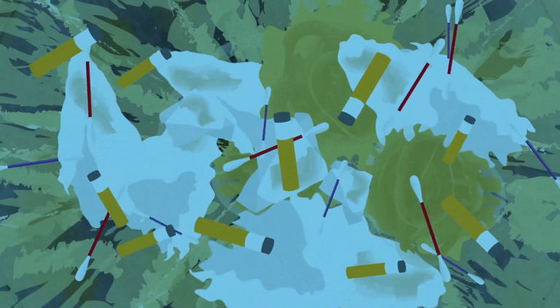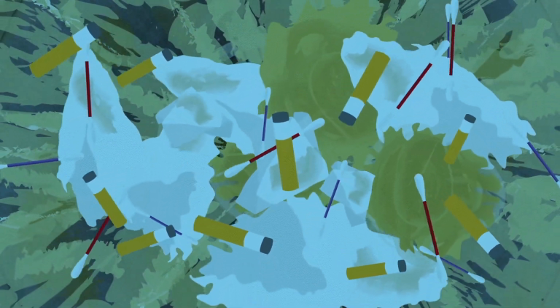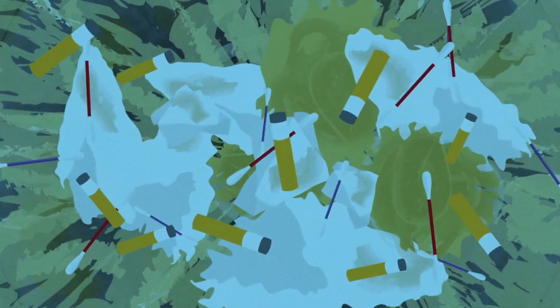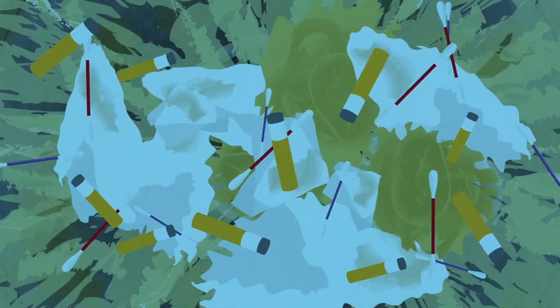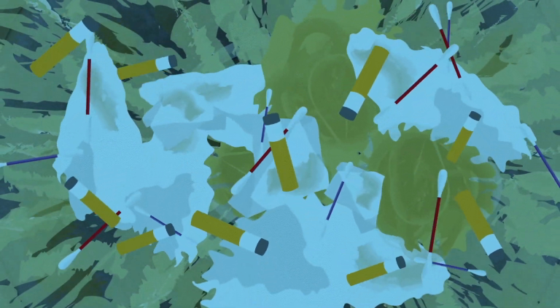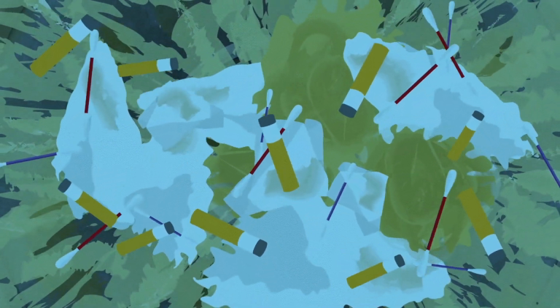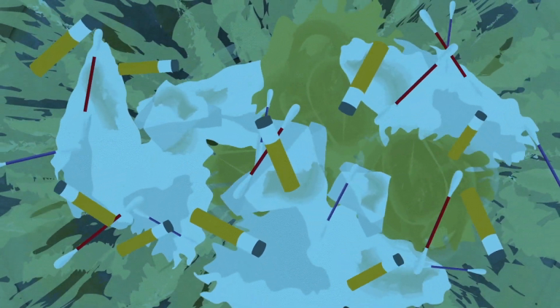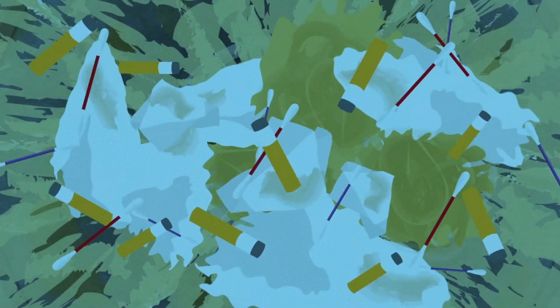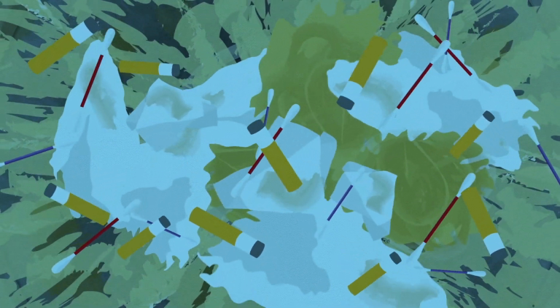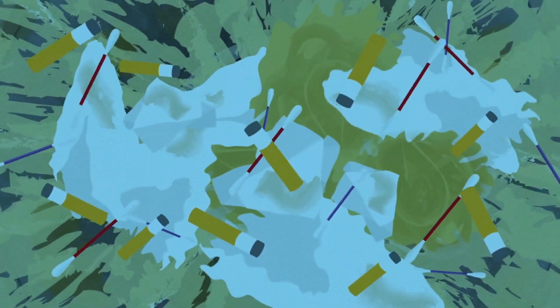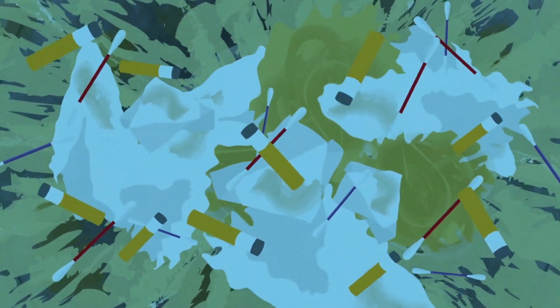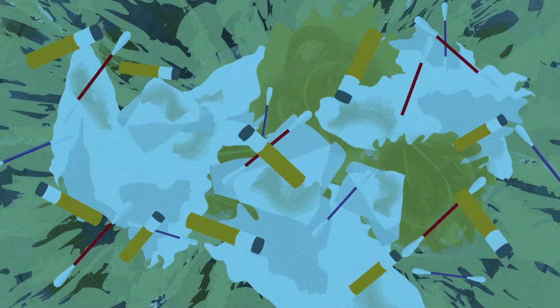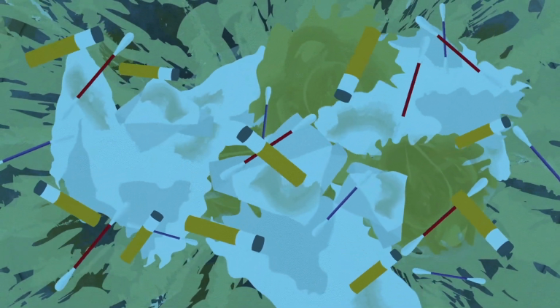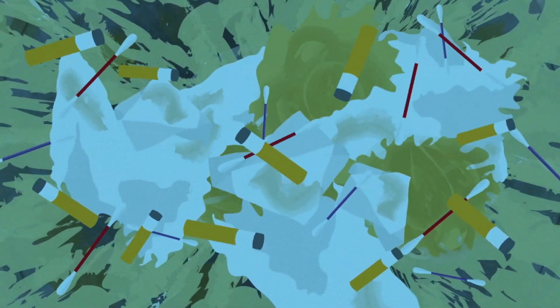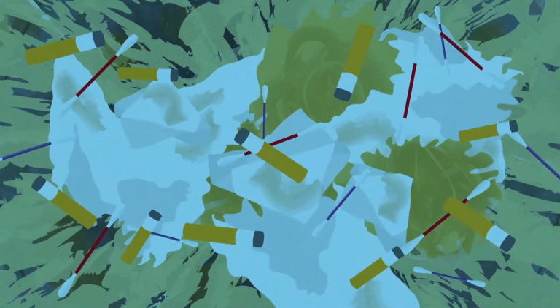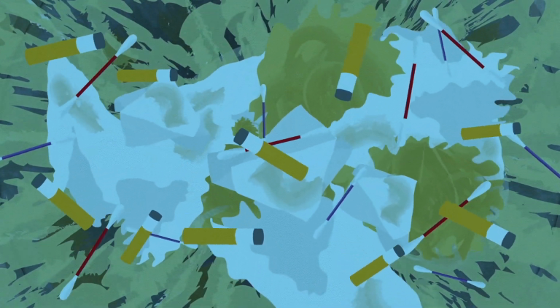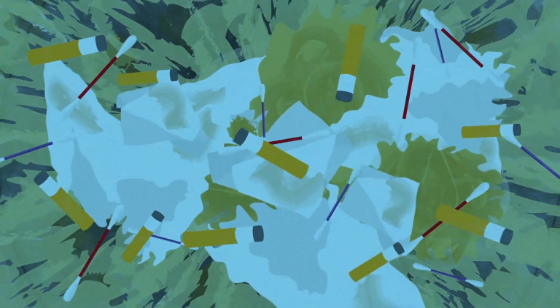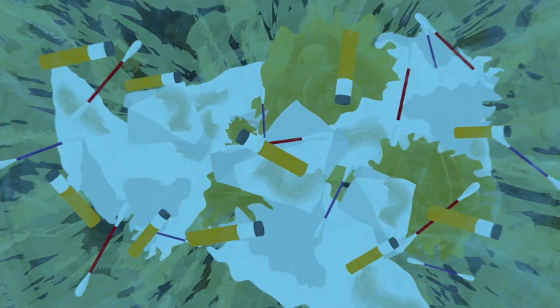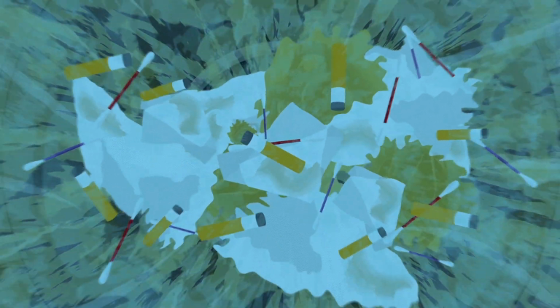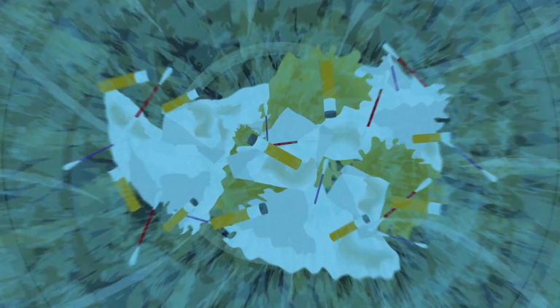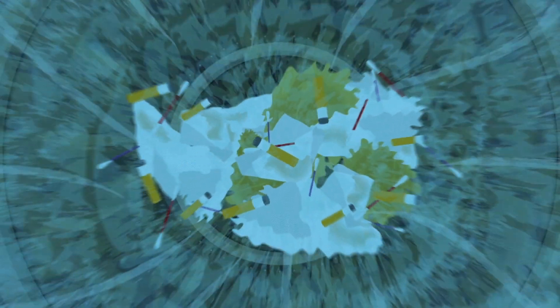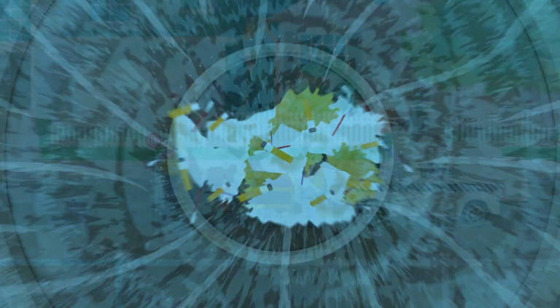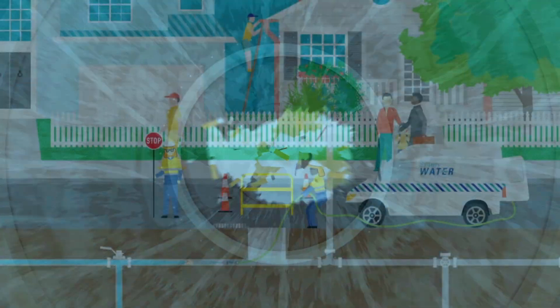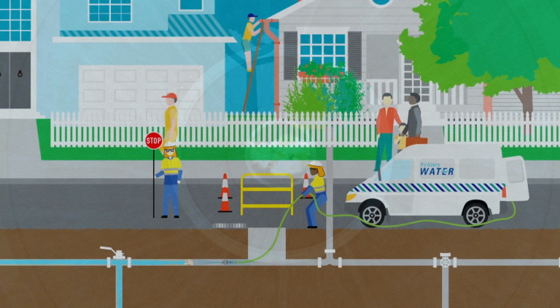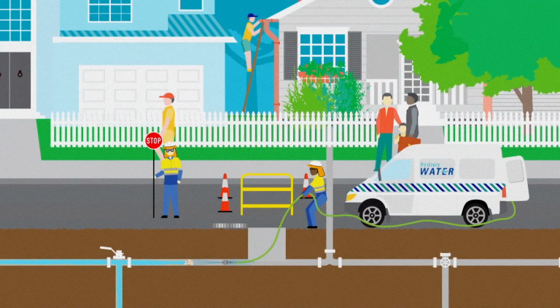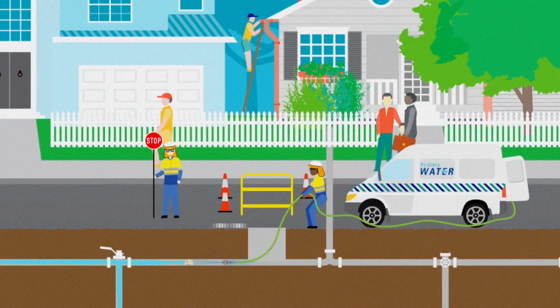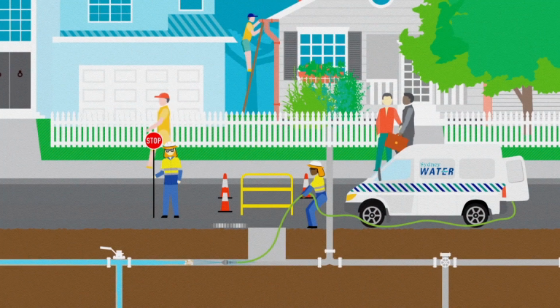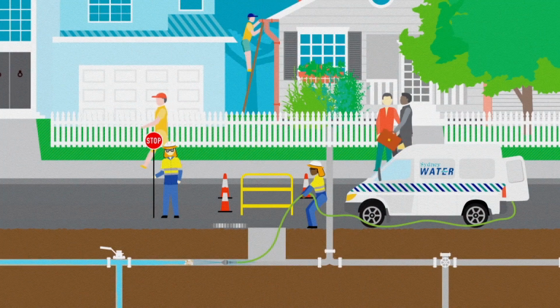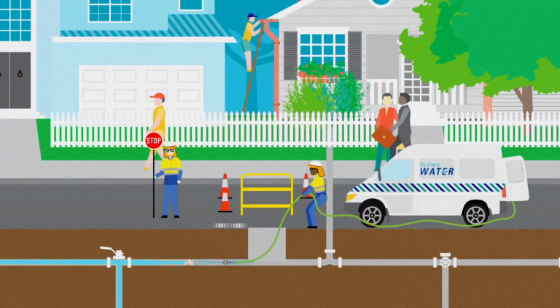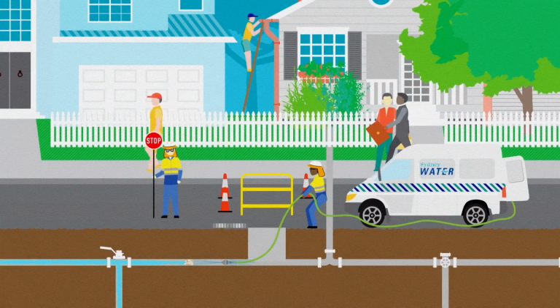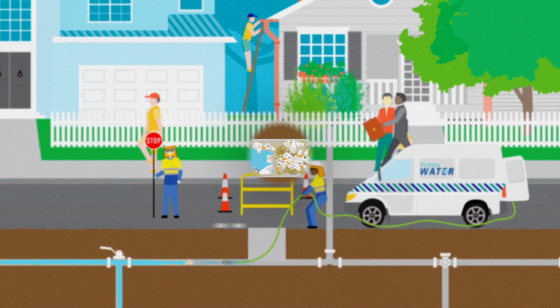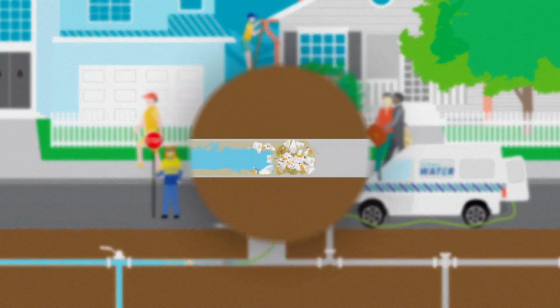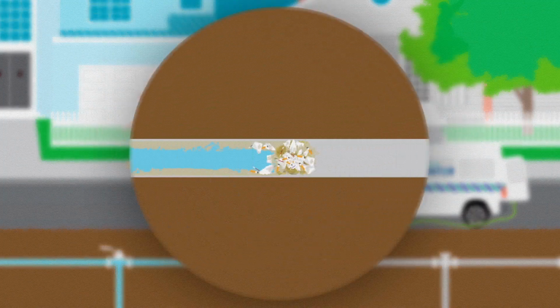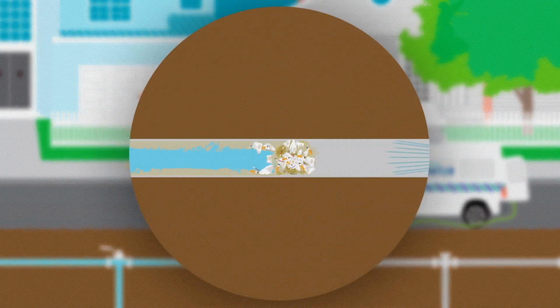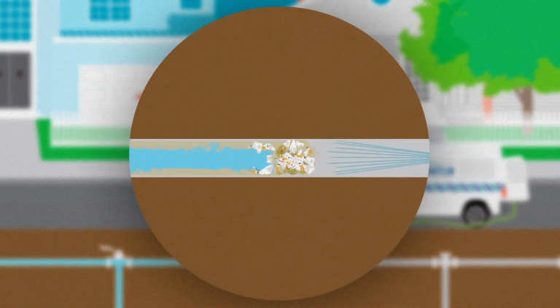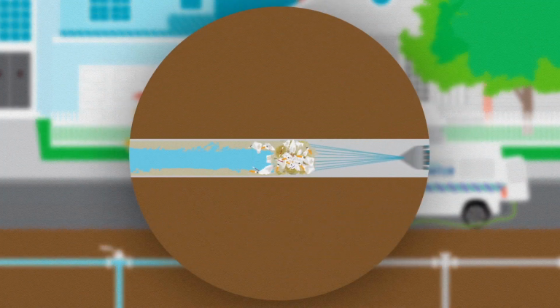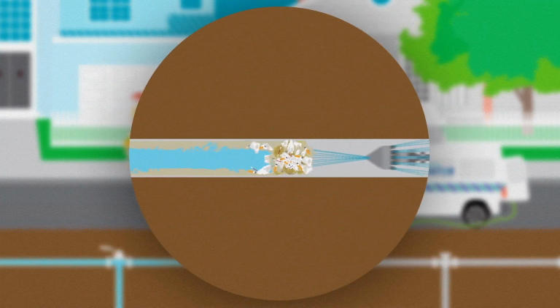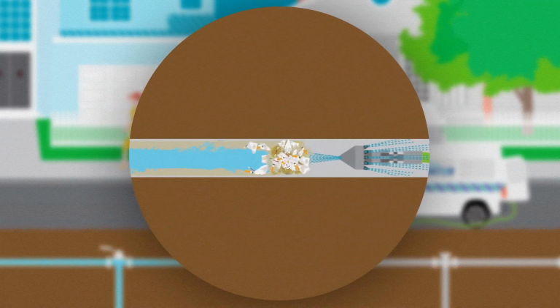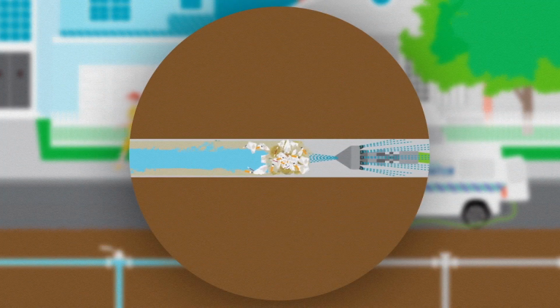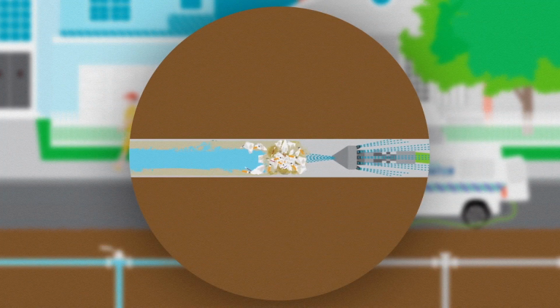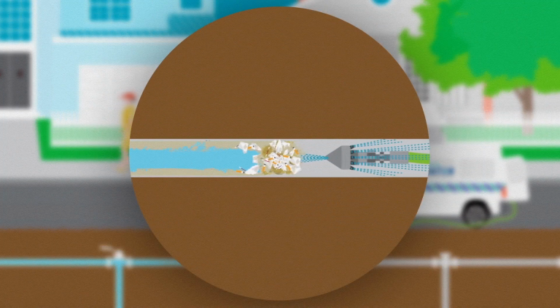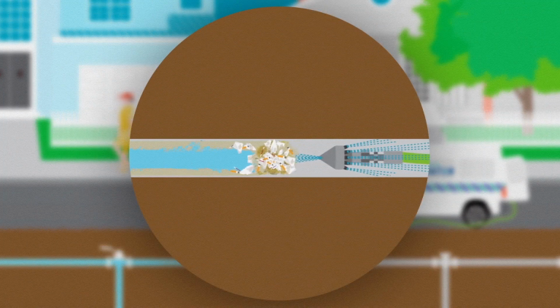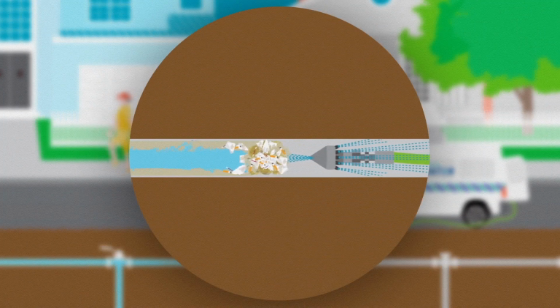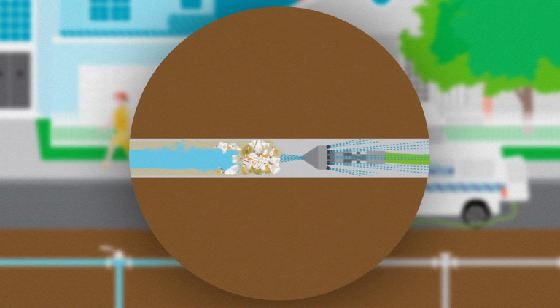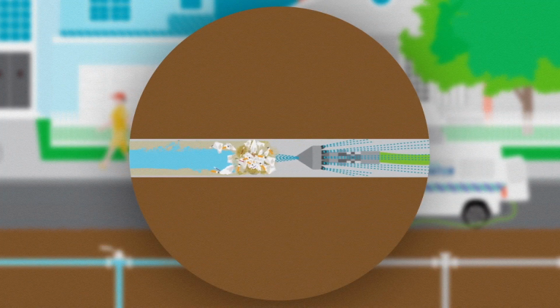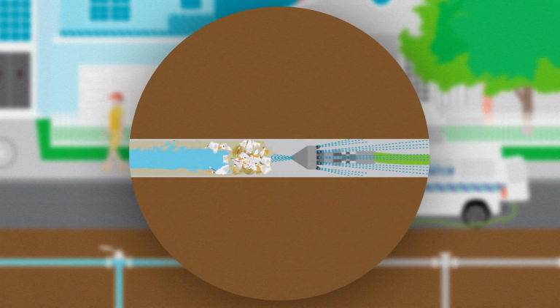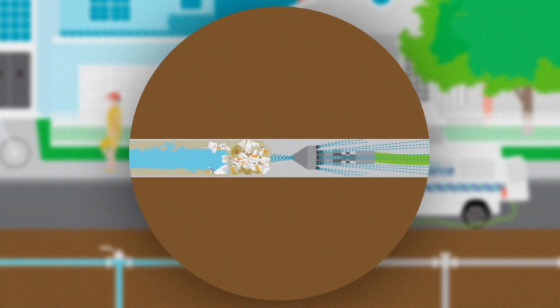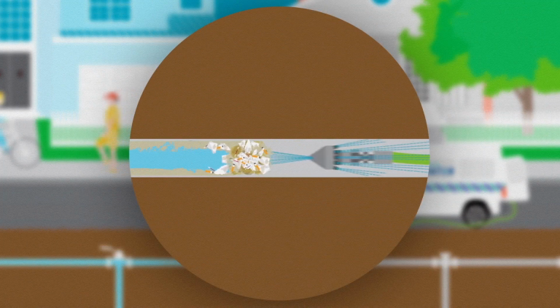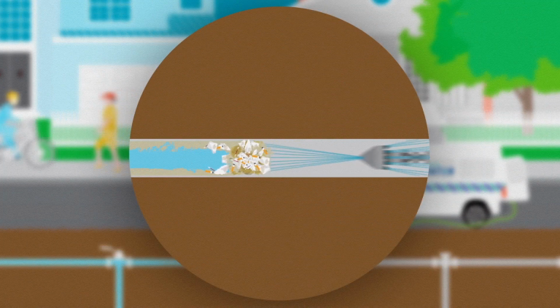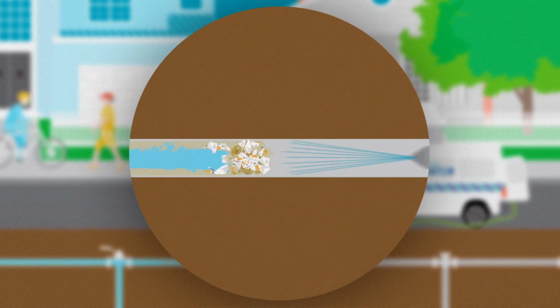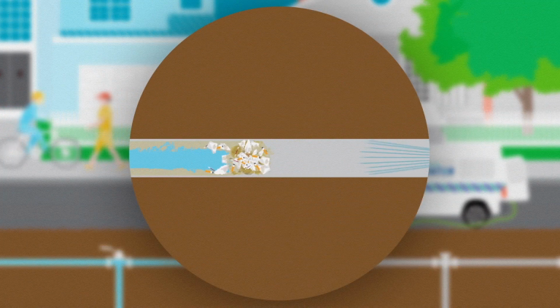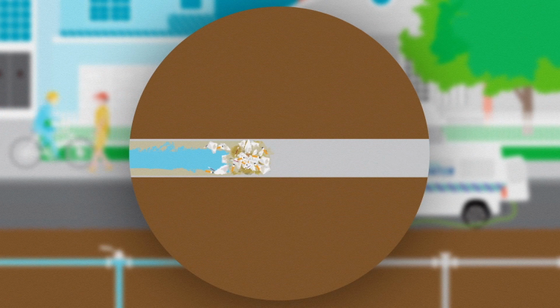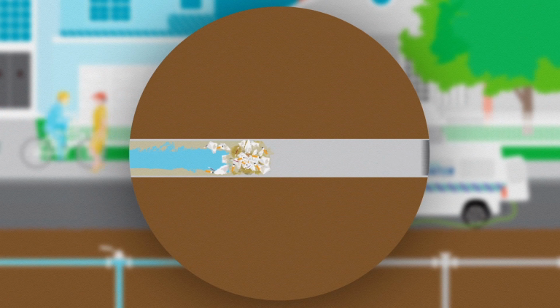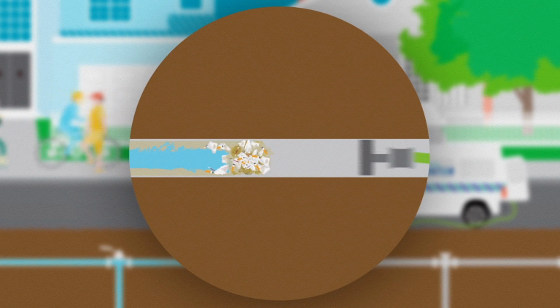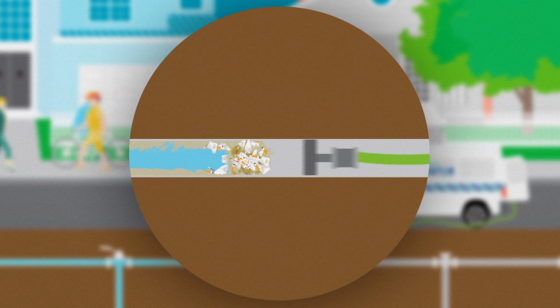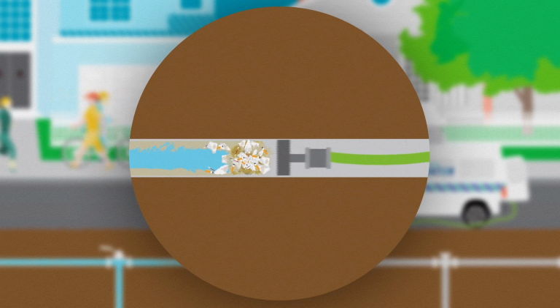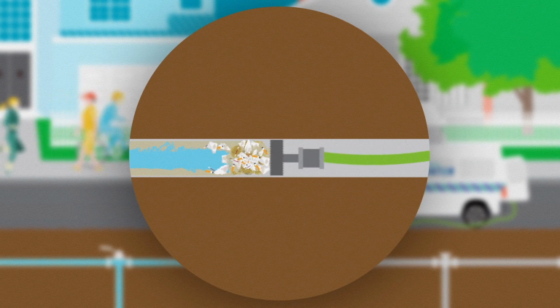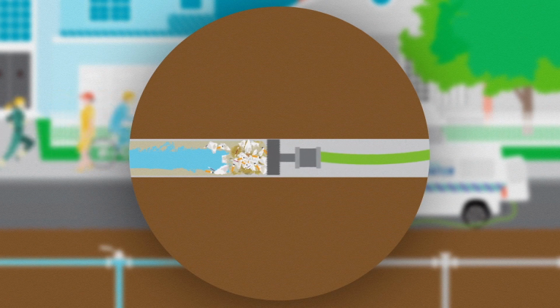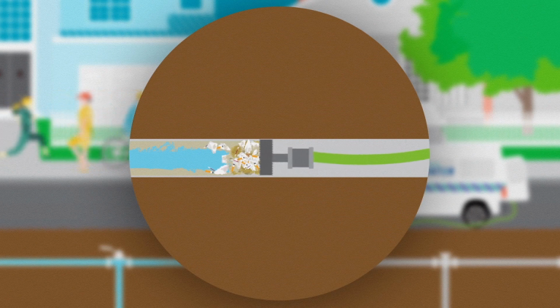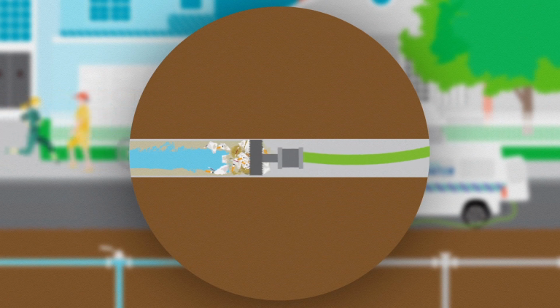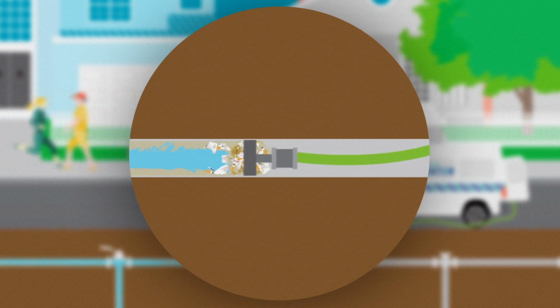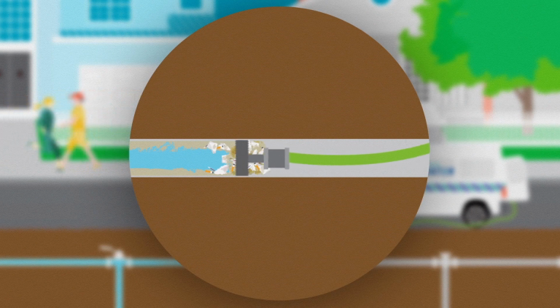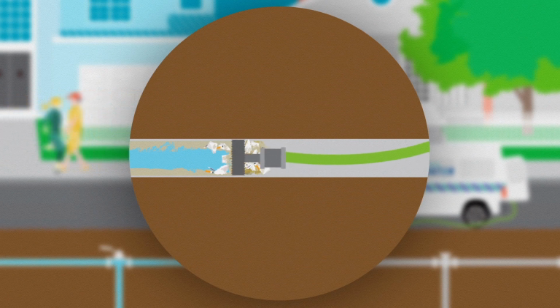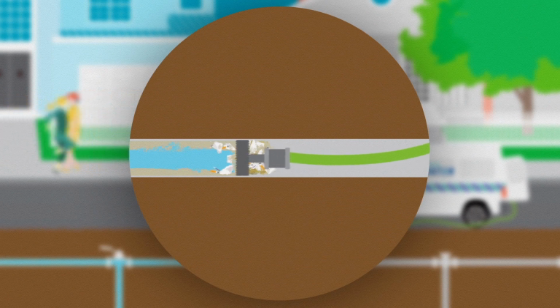Like a clog in an artery, these blockages need to be cleared — a rotten job, but one which saves the system from failing.